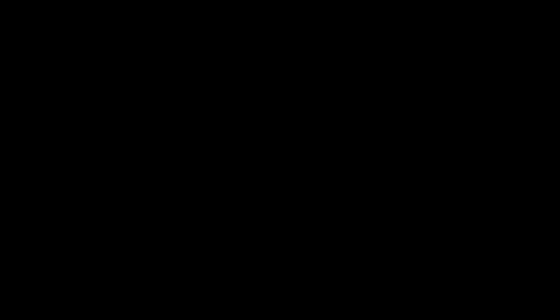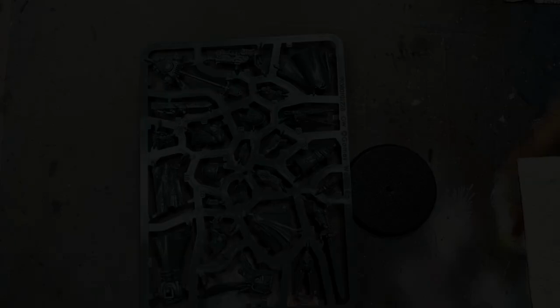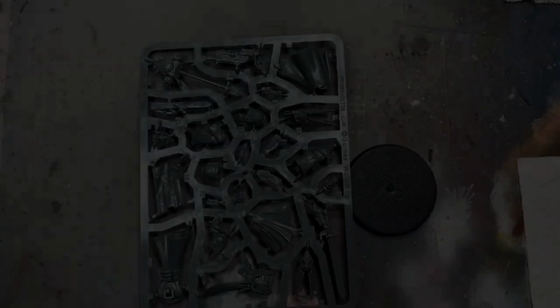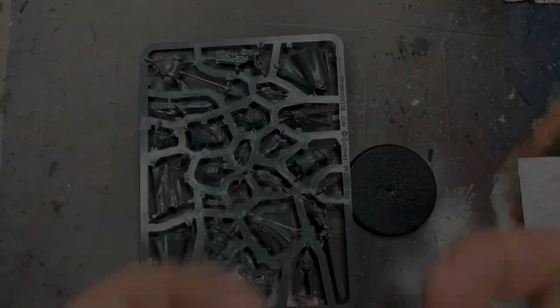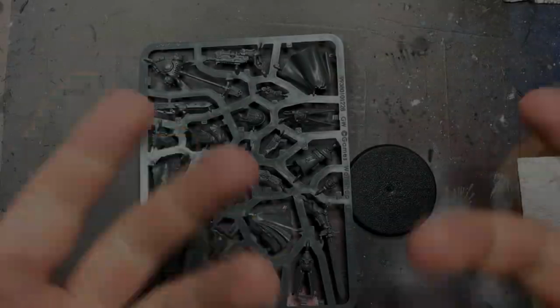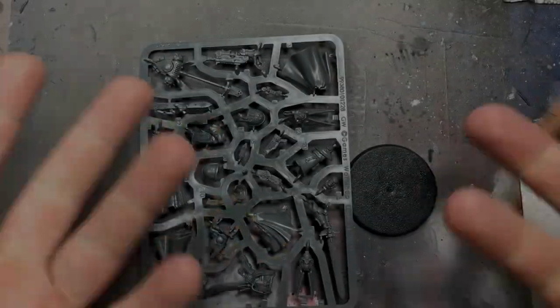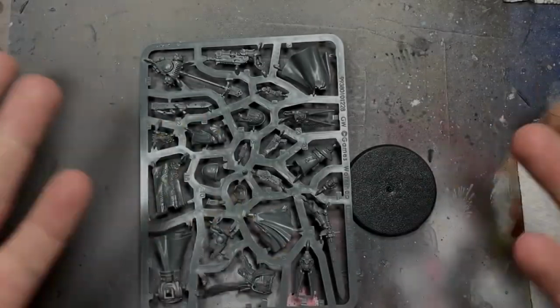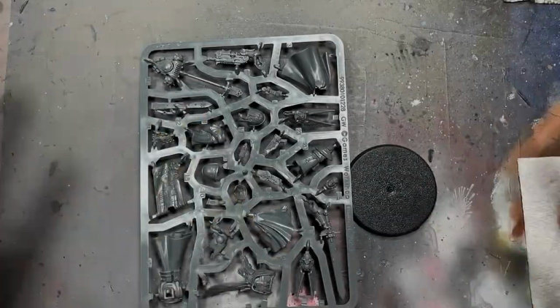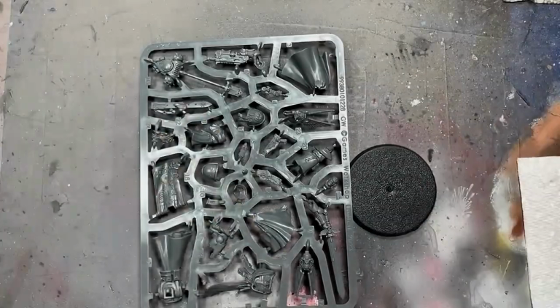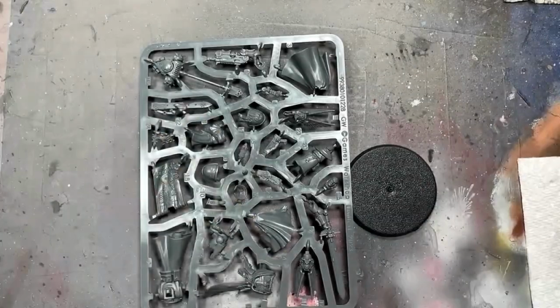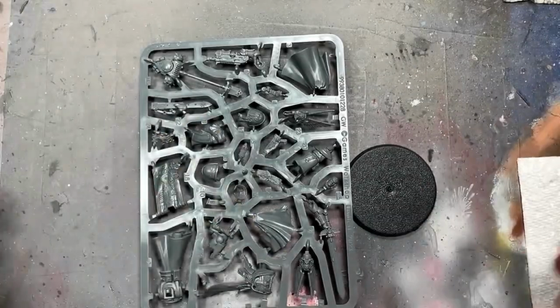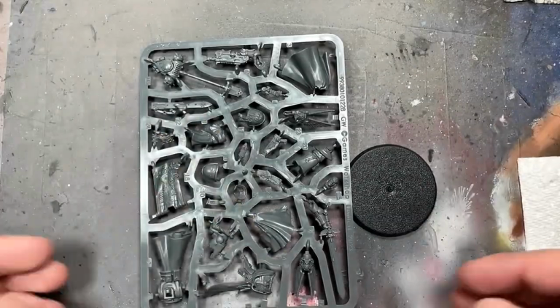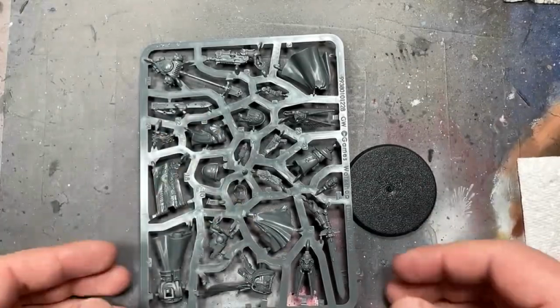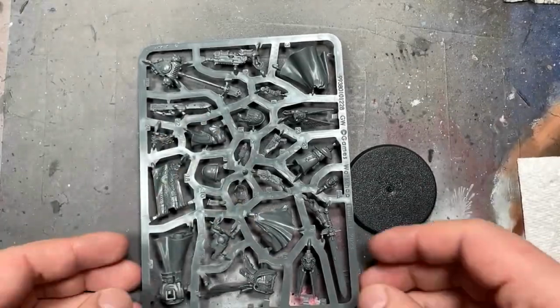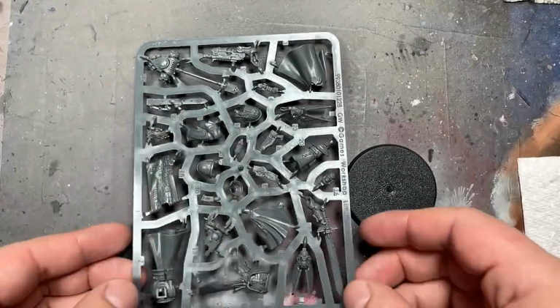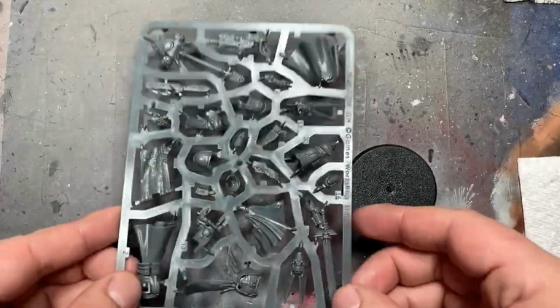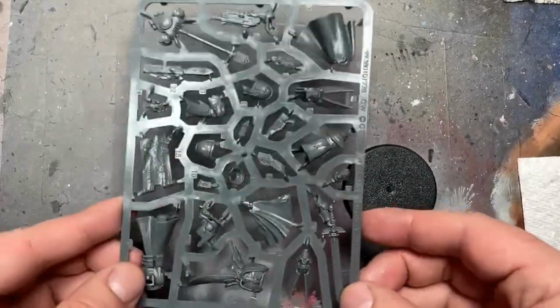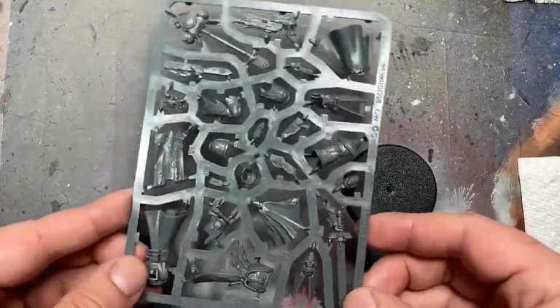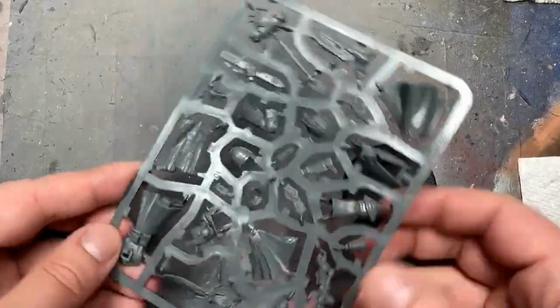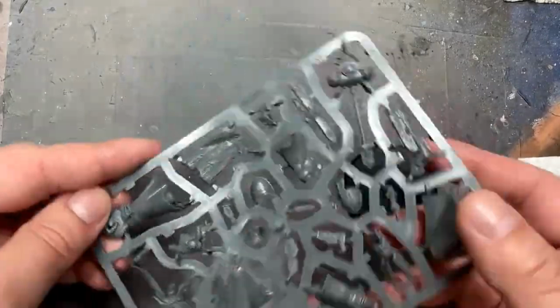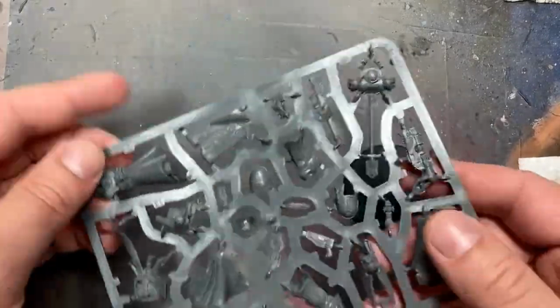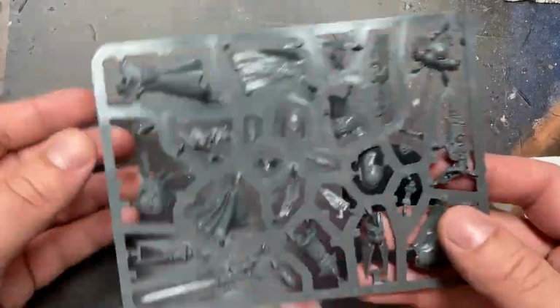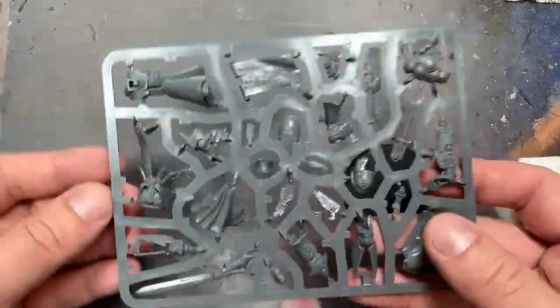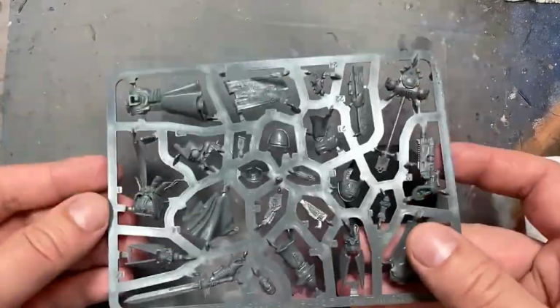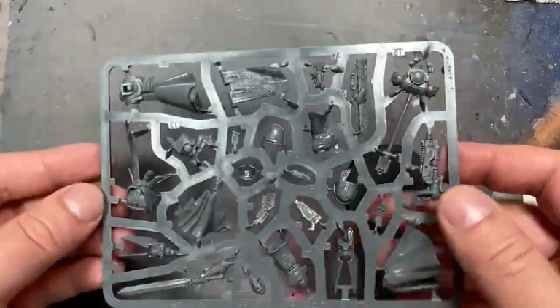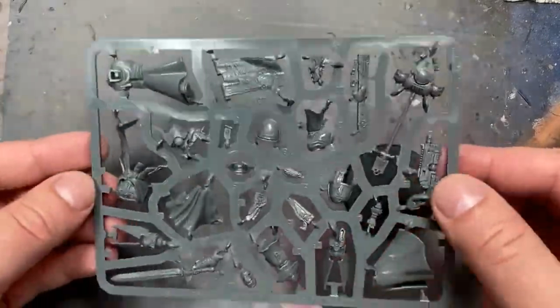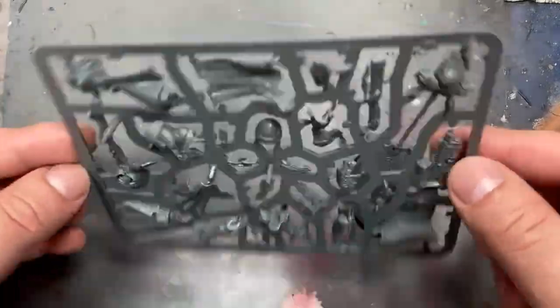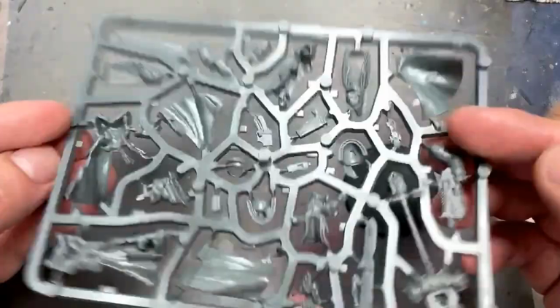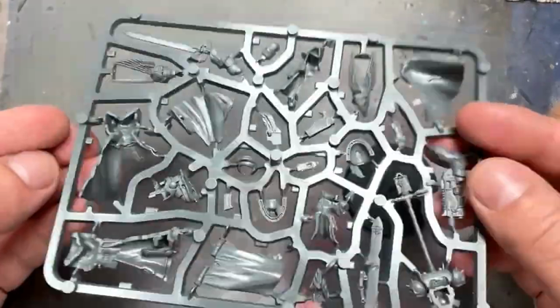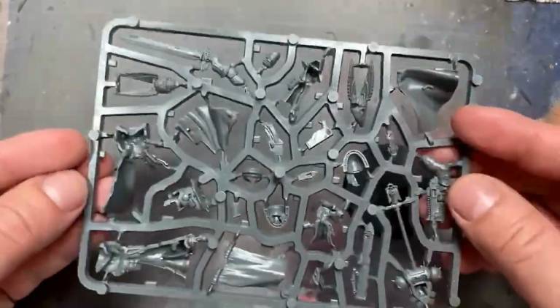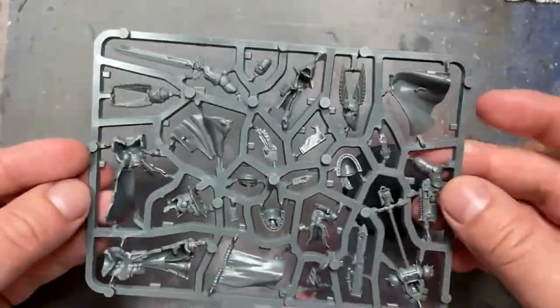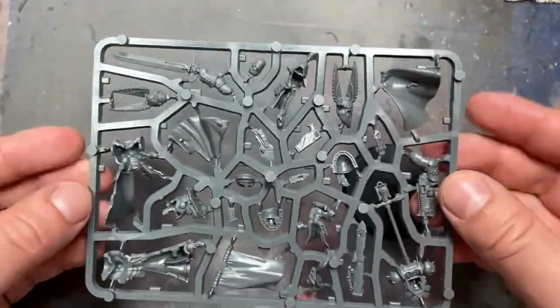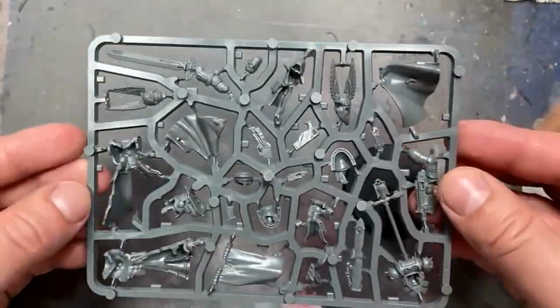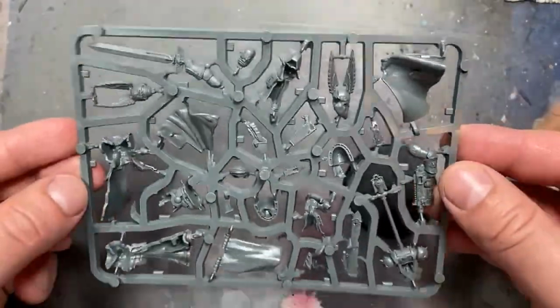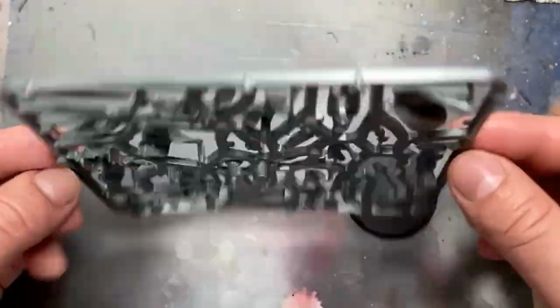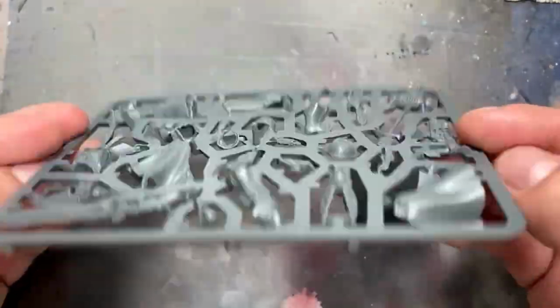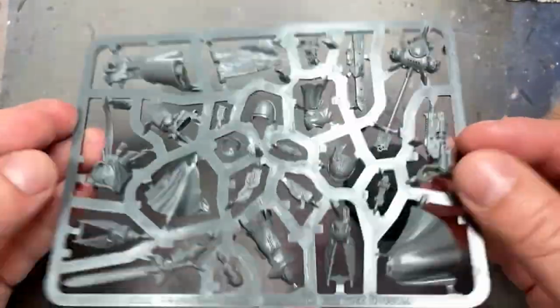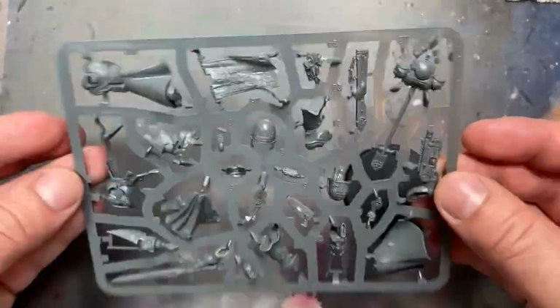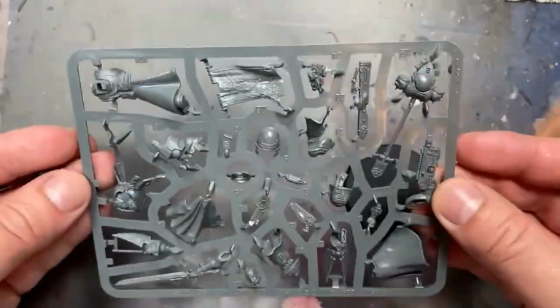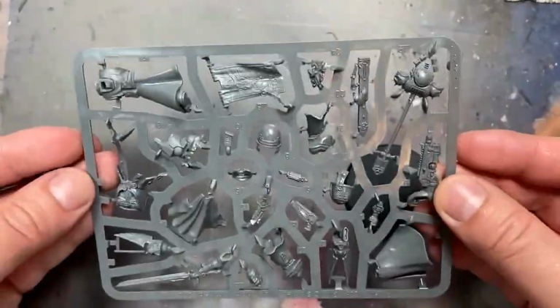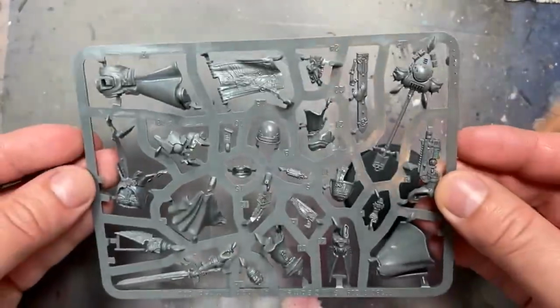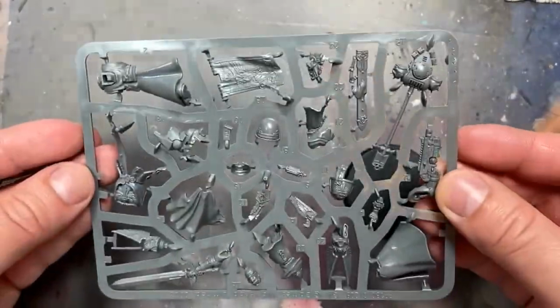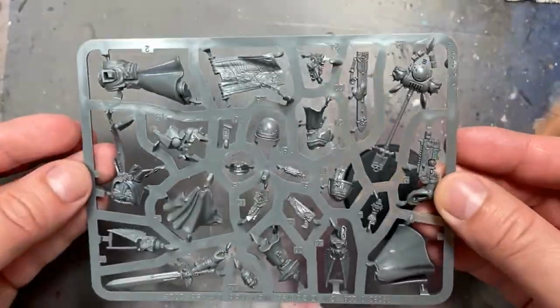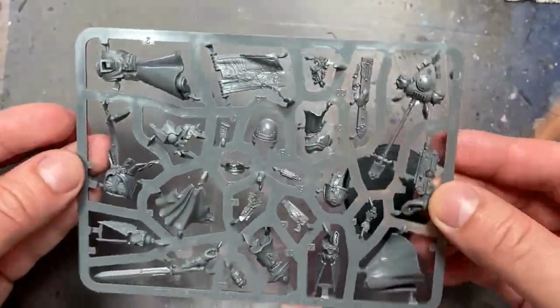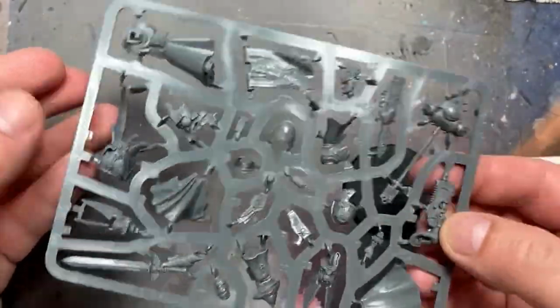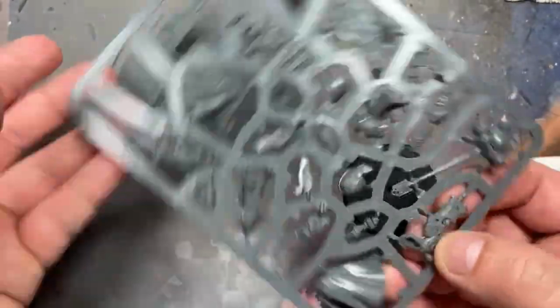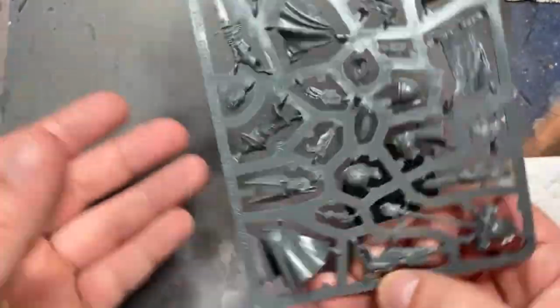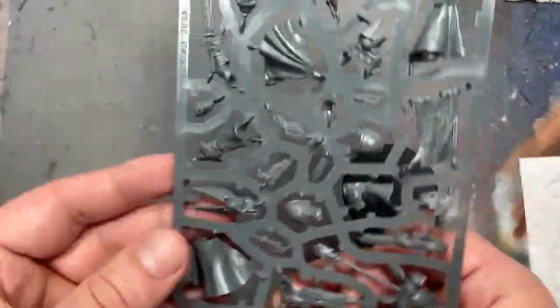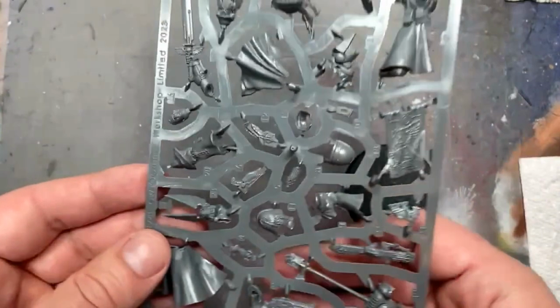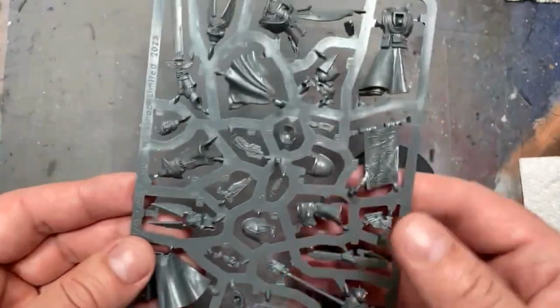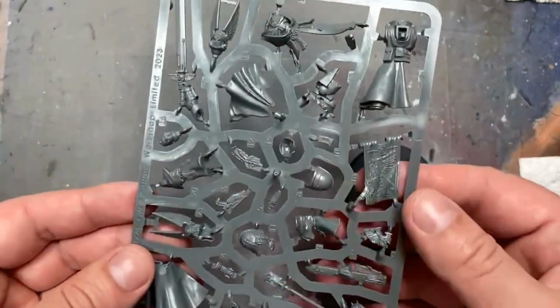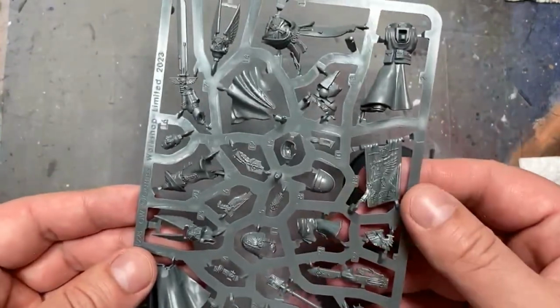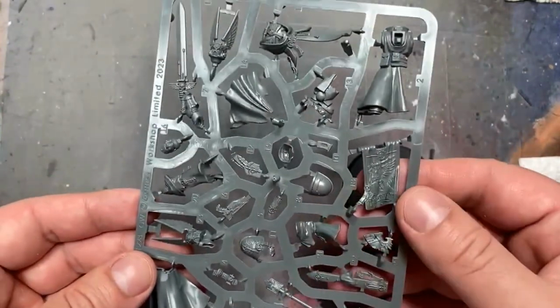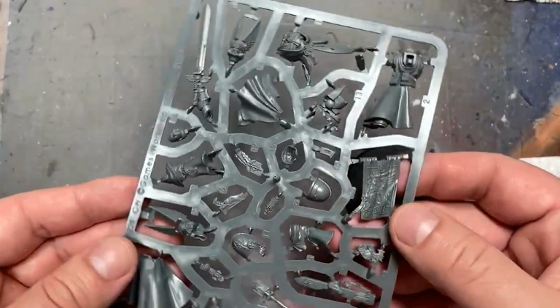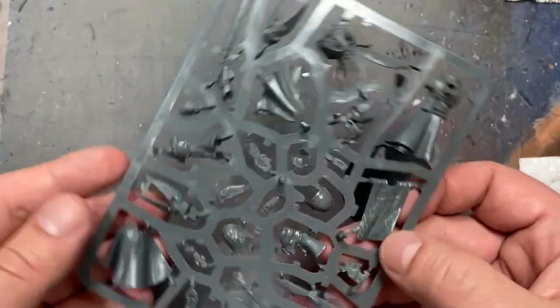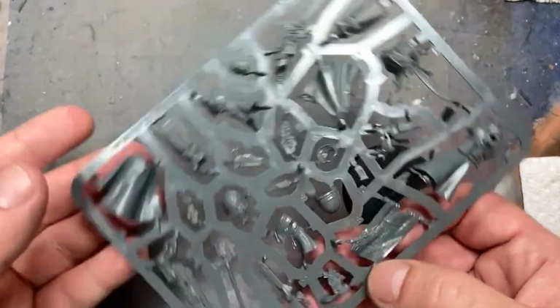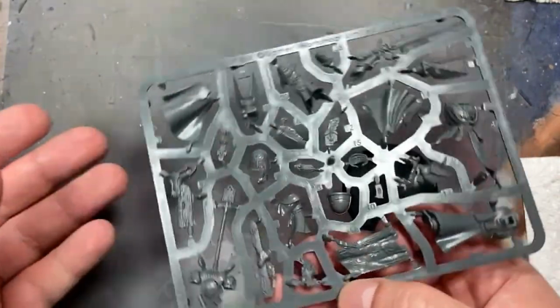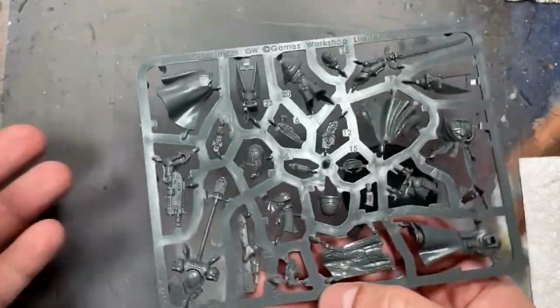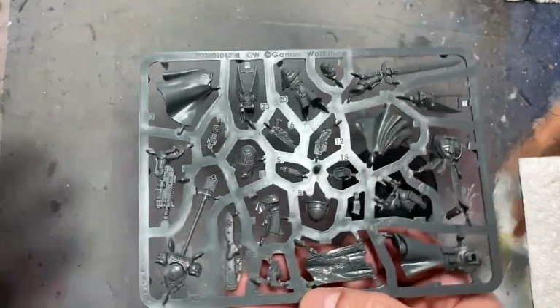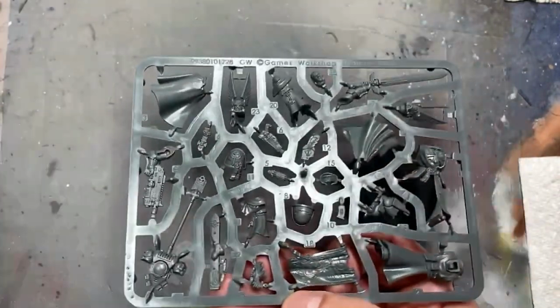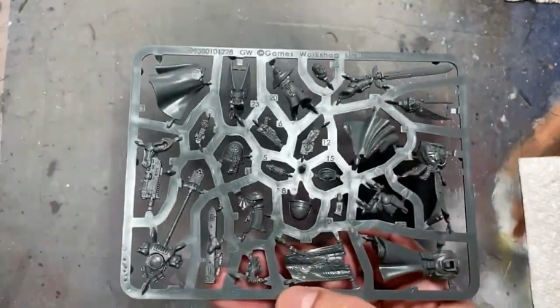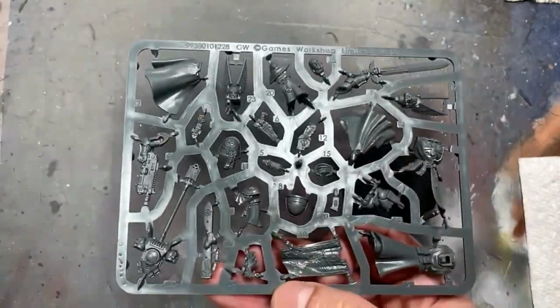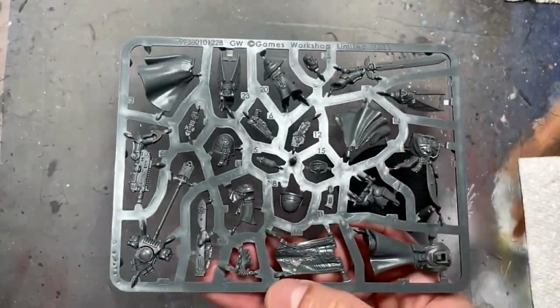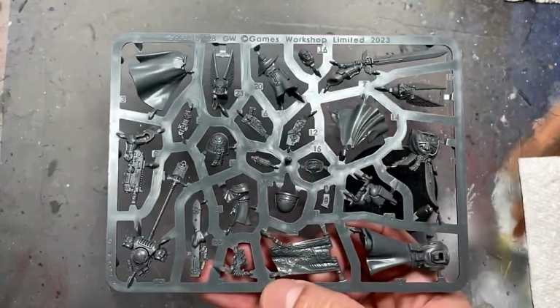Hello everyone and welcome to my channel. Today we're going to be painting up Azrael, the new Primaris Azrael from the Wrath of the Soulforge King box set.